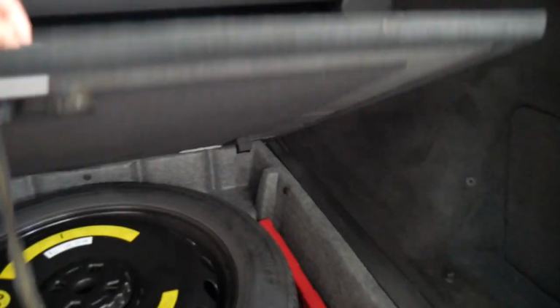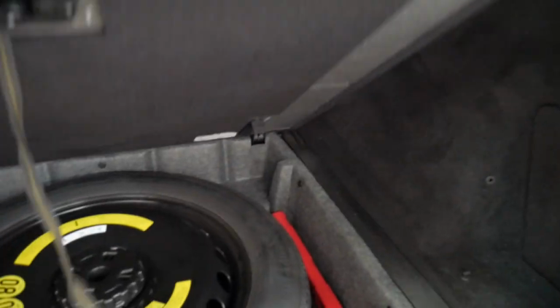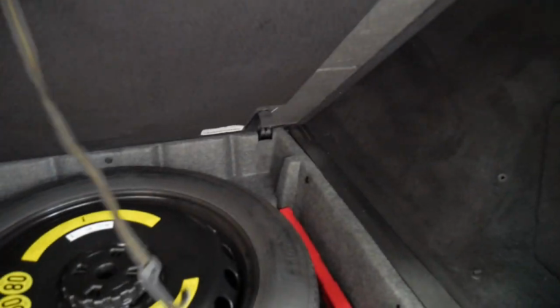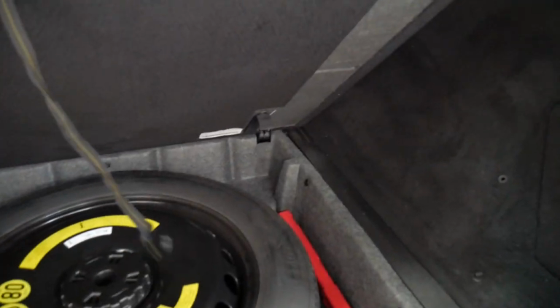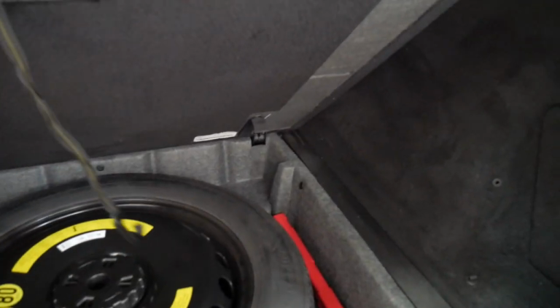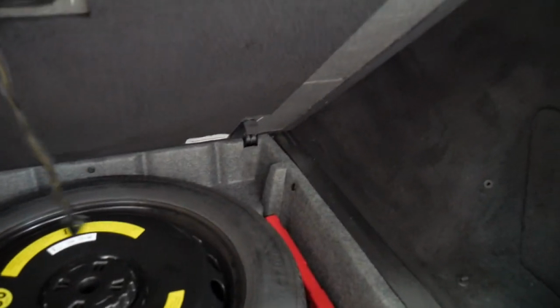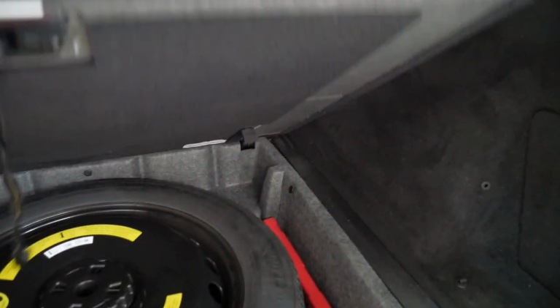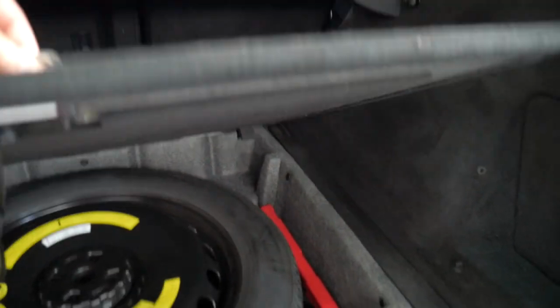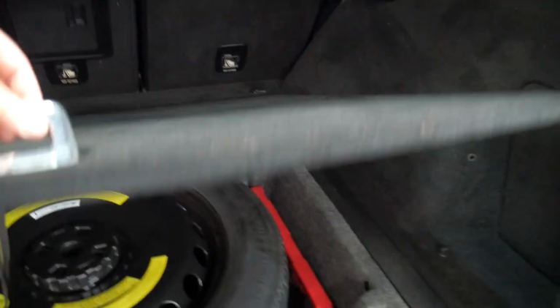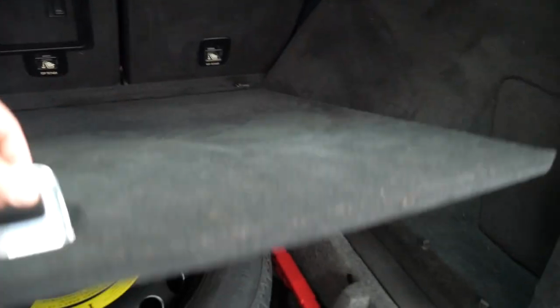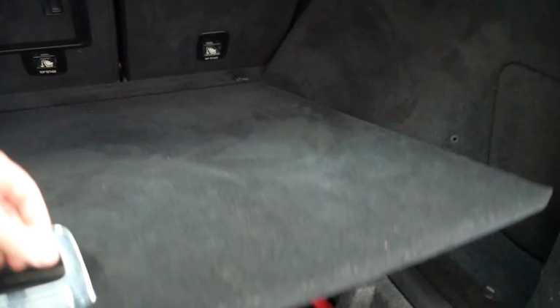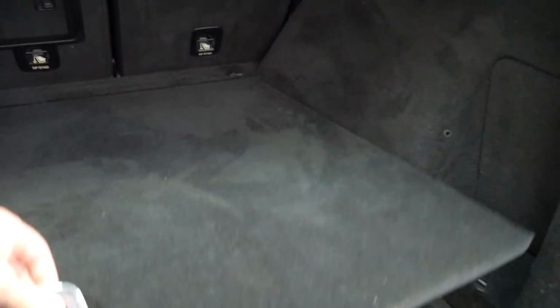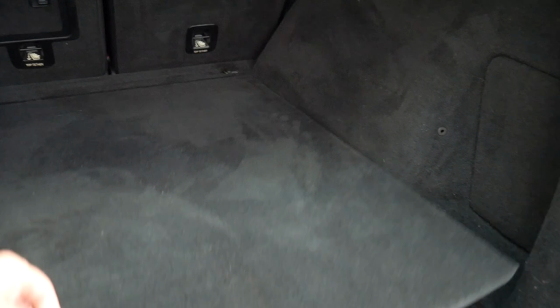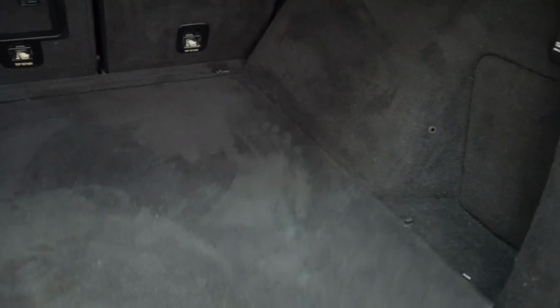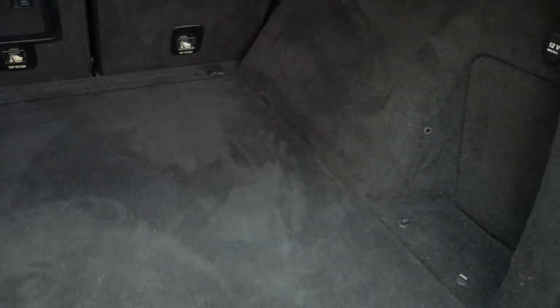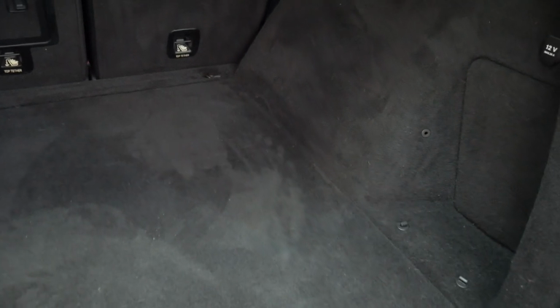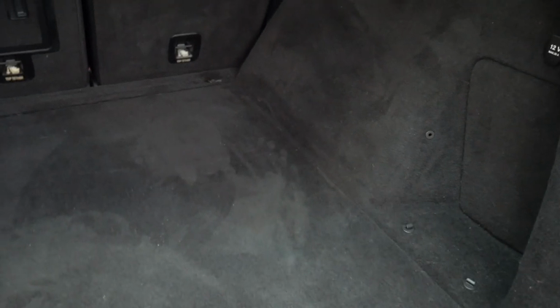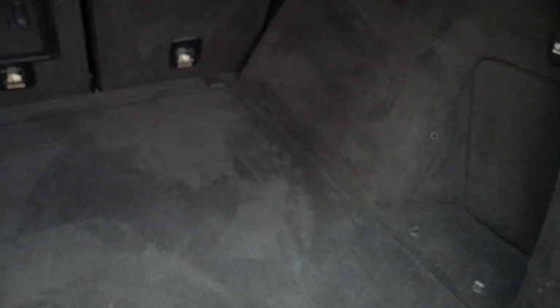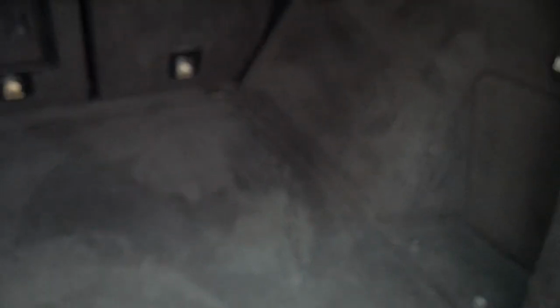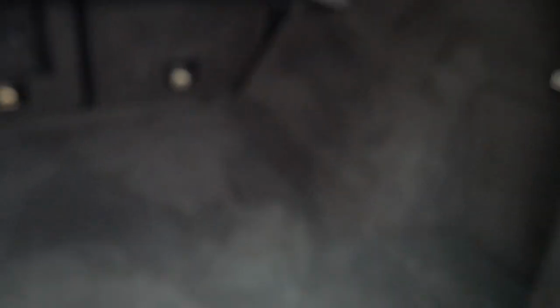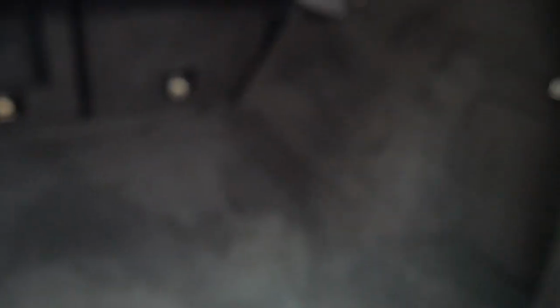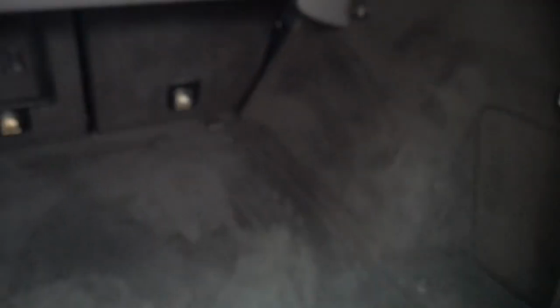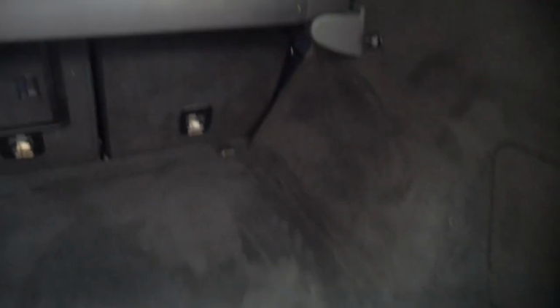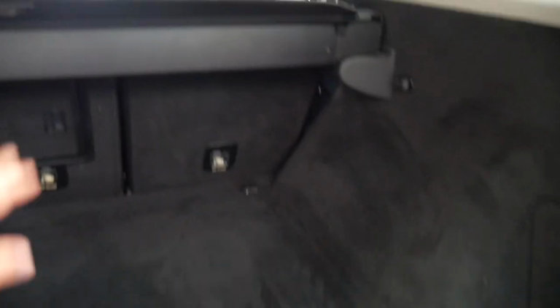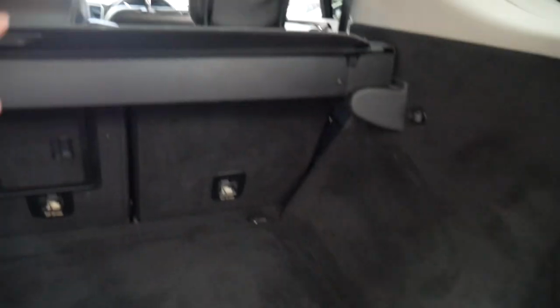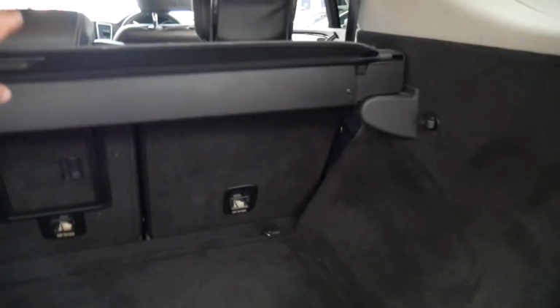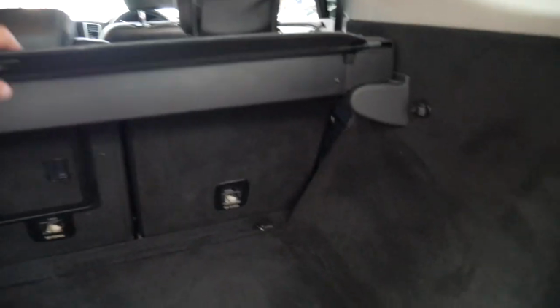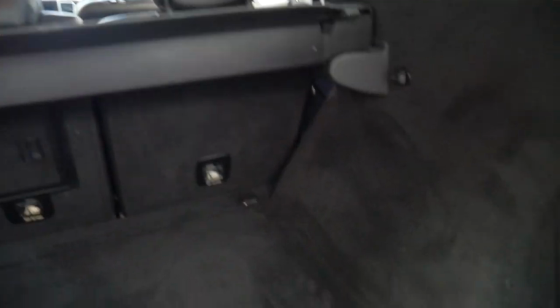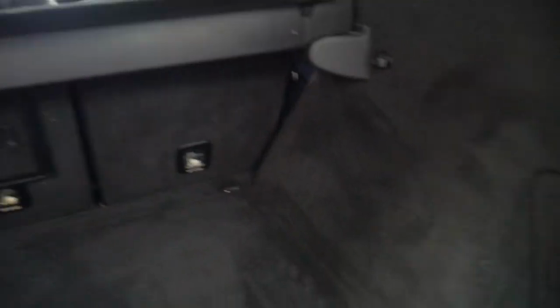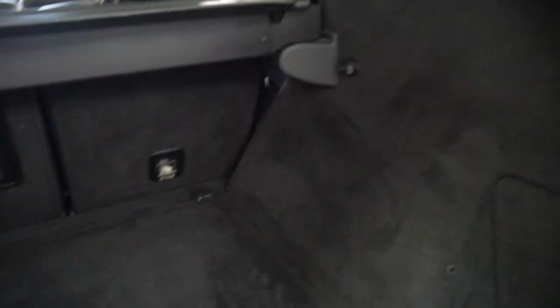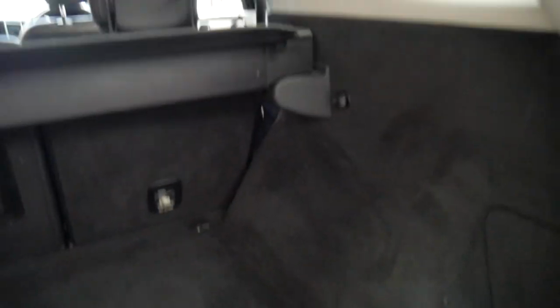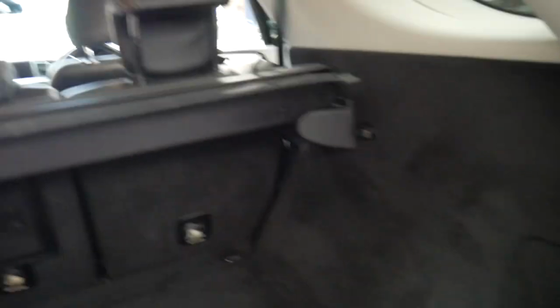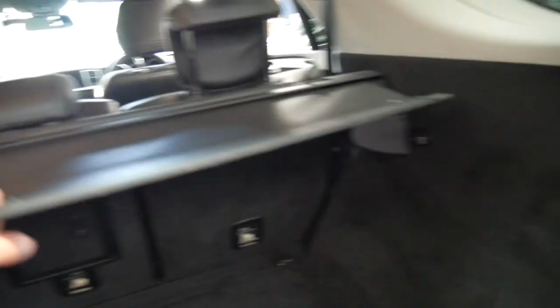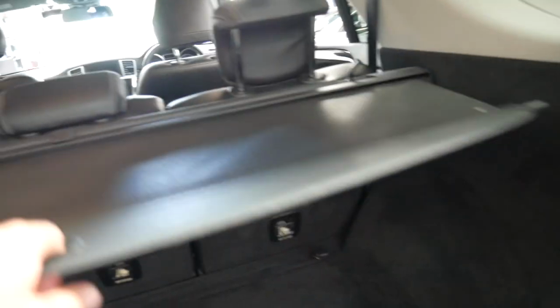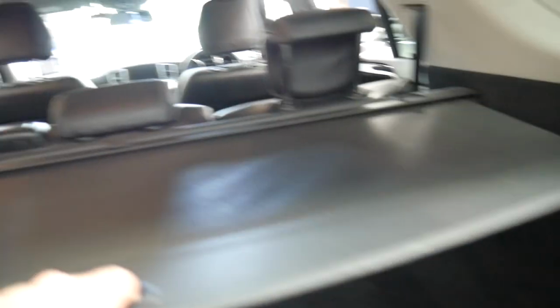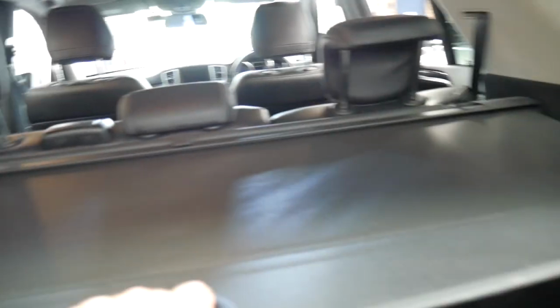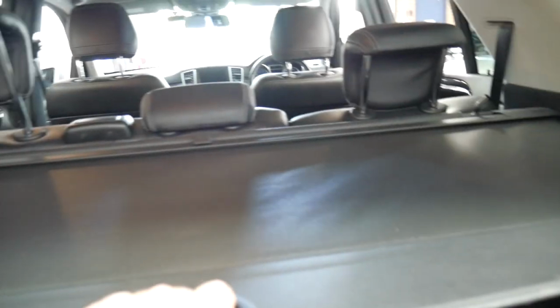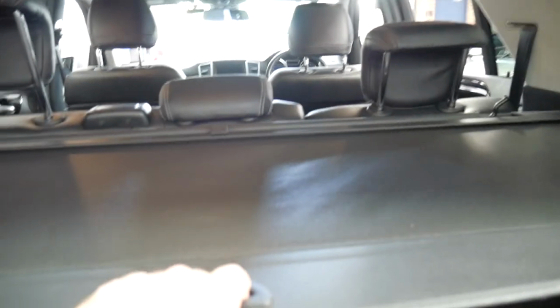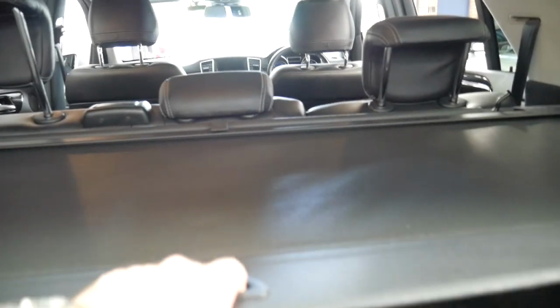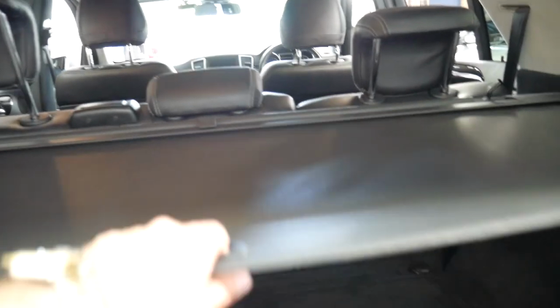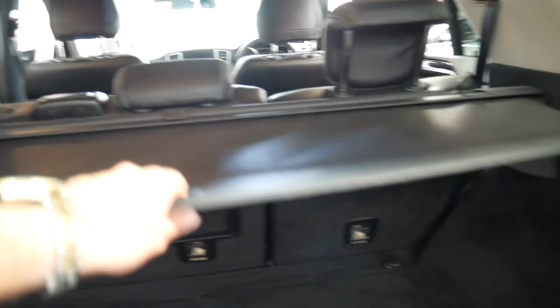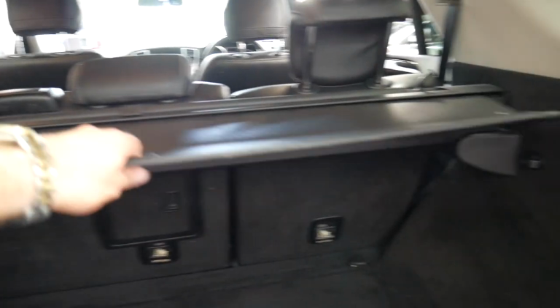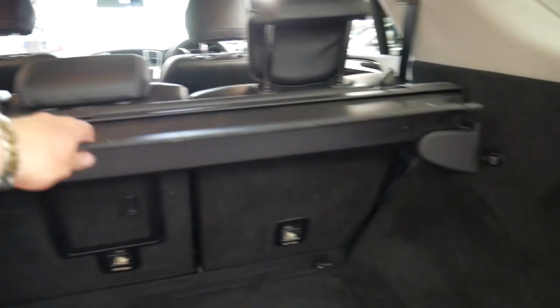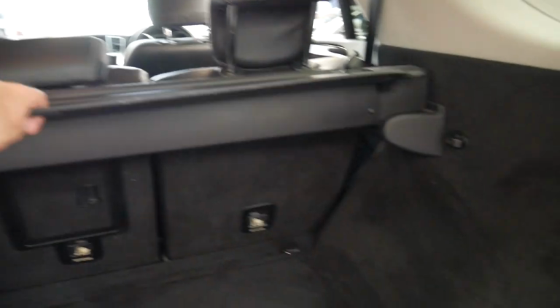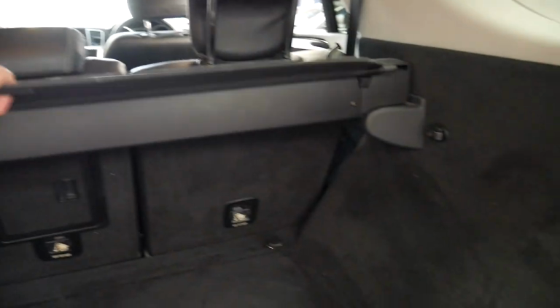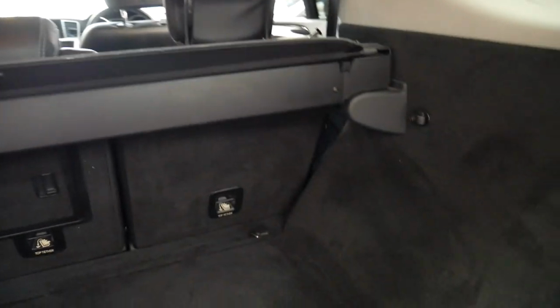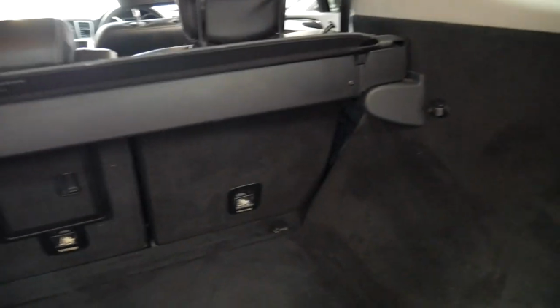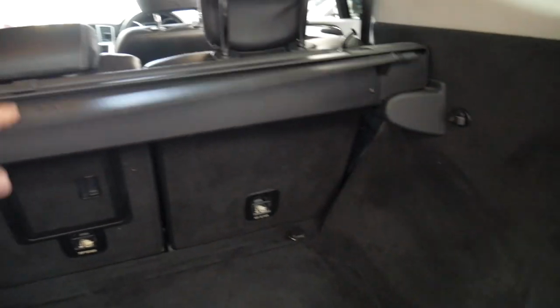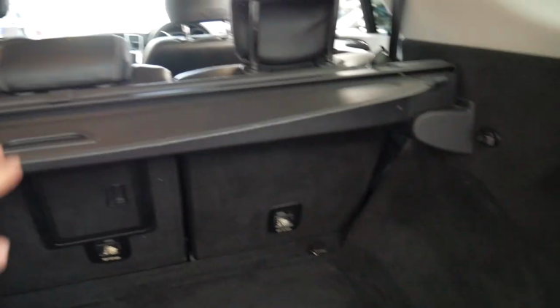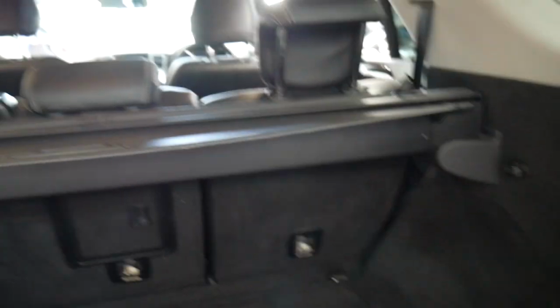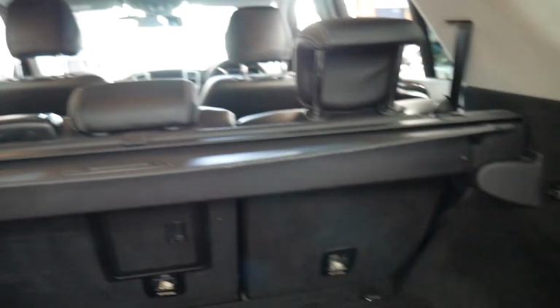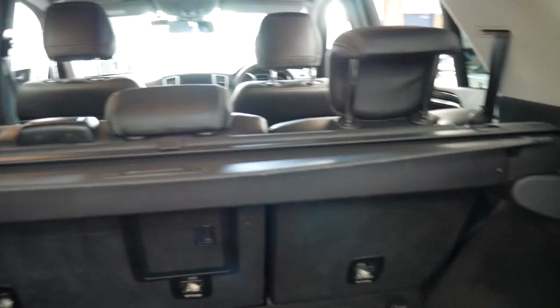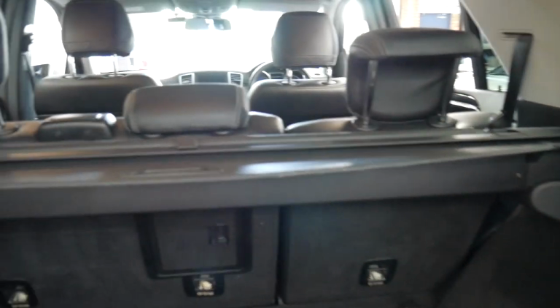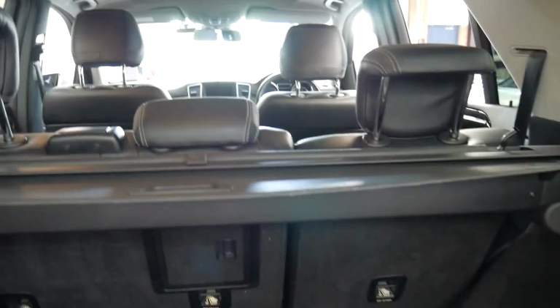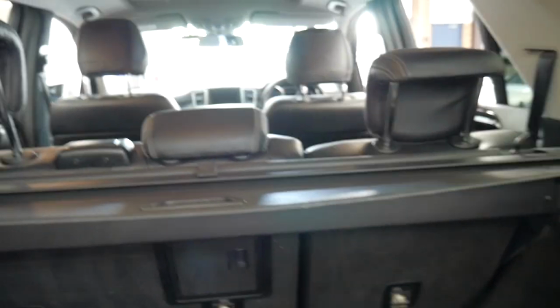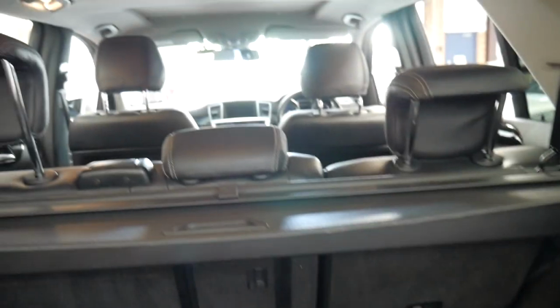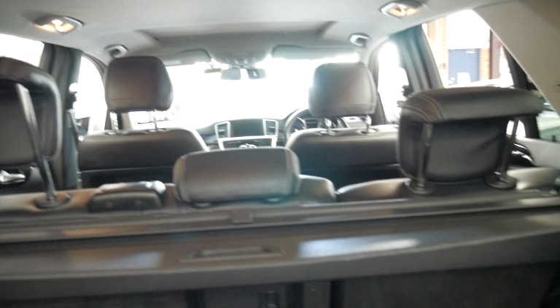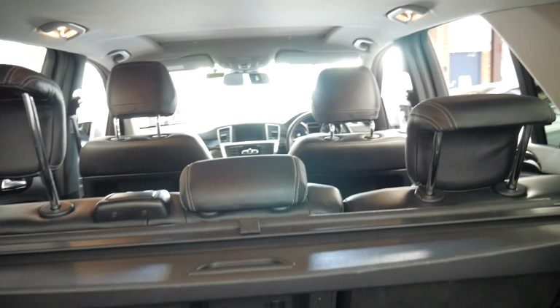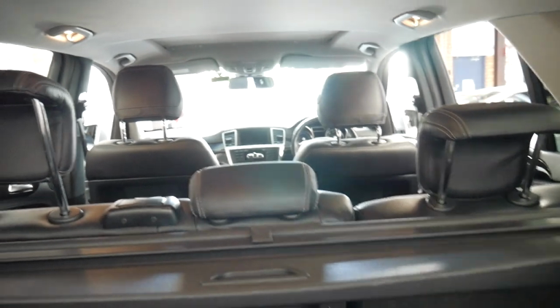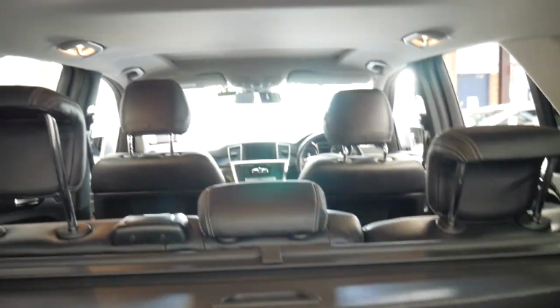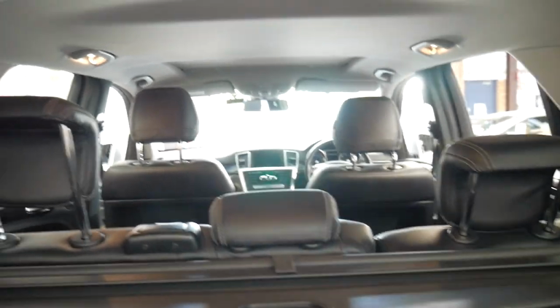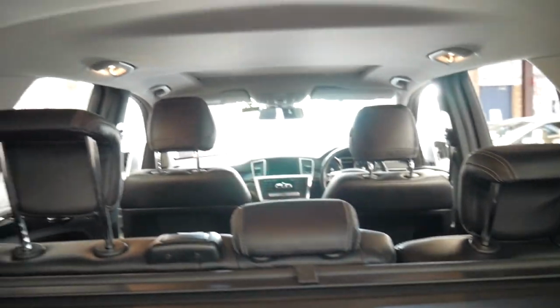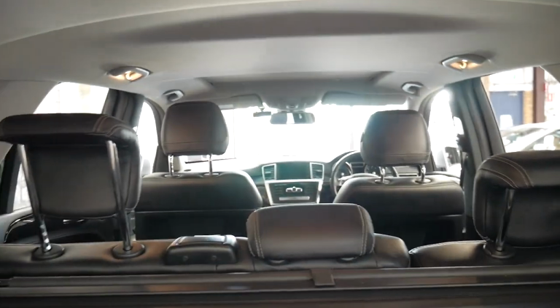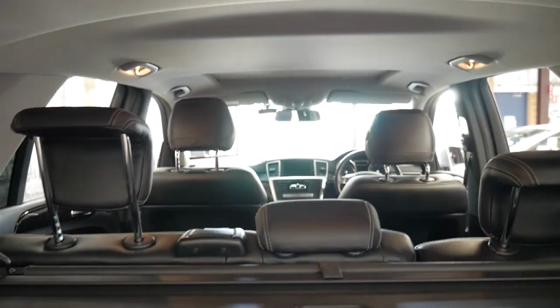It's got a space saver spare, but at least it has one. It's got the rear luggage cover, which often gets lost or left in someone's garage.